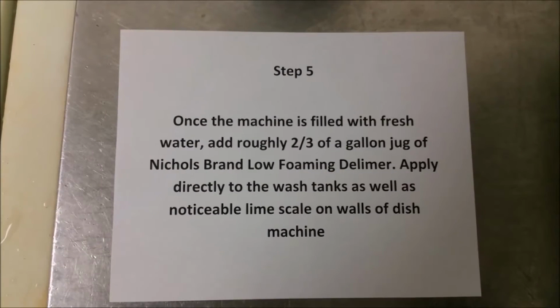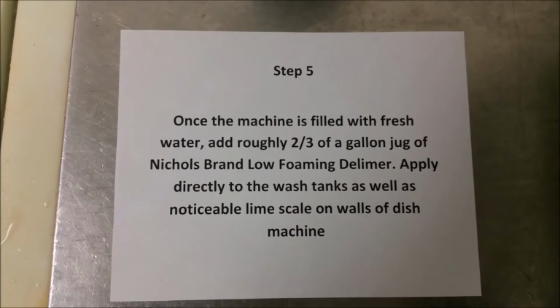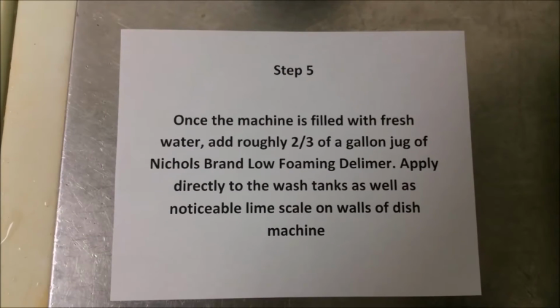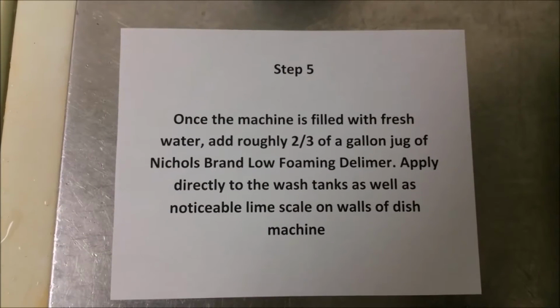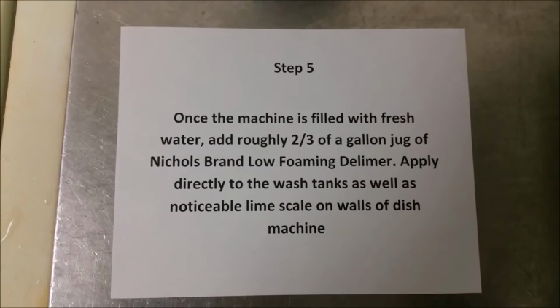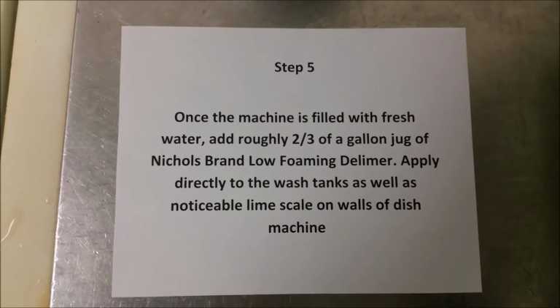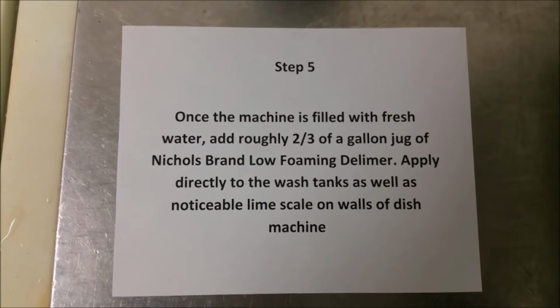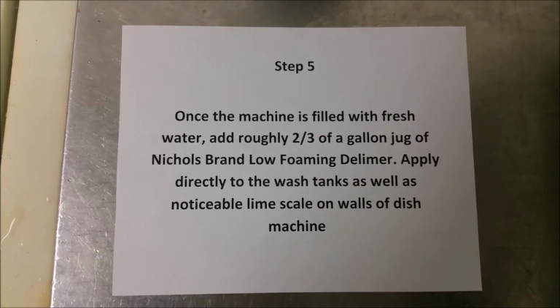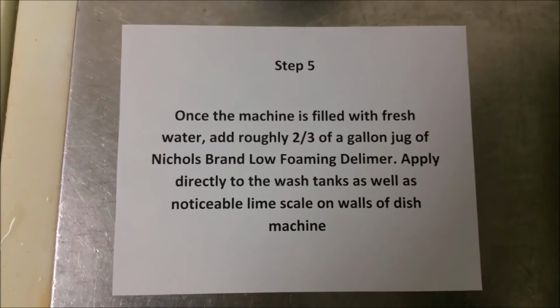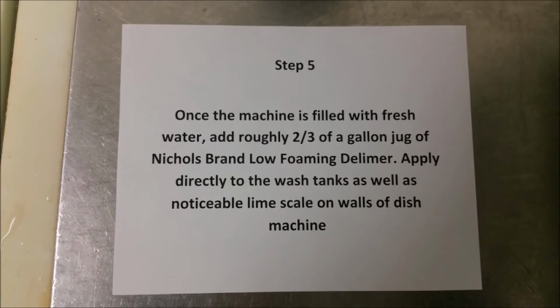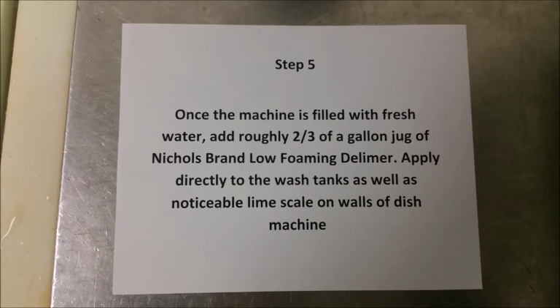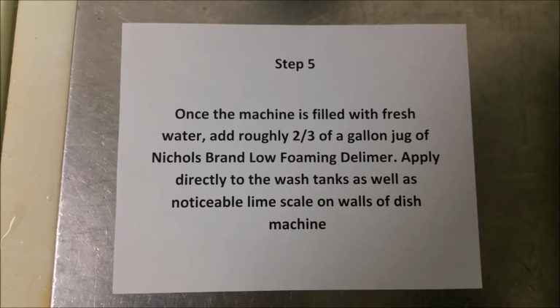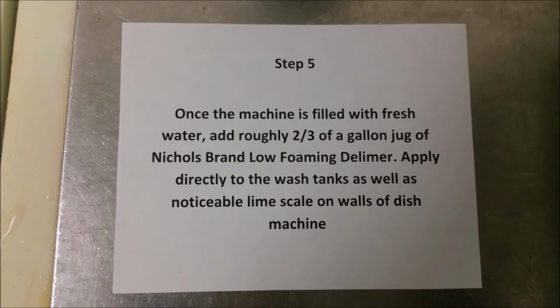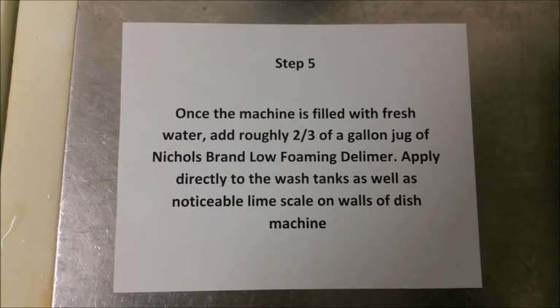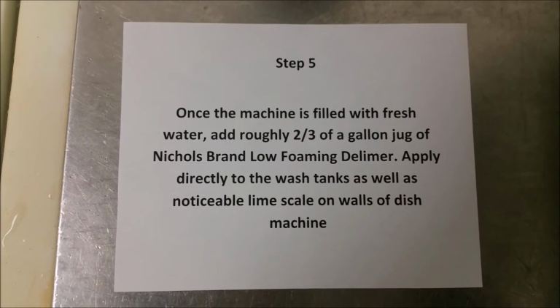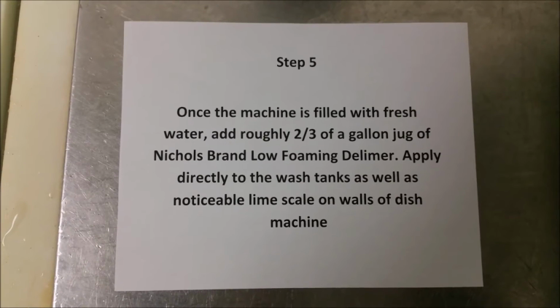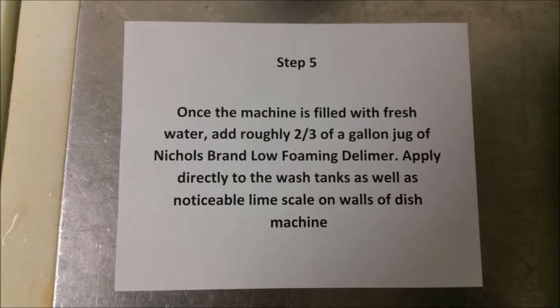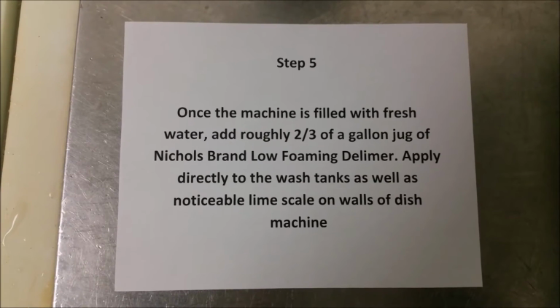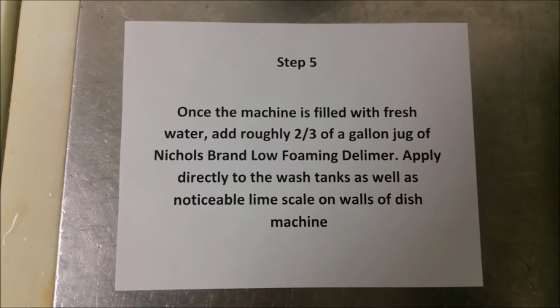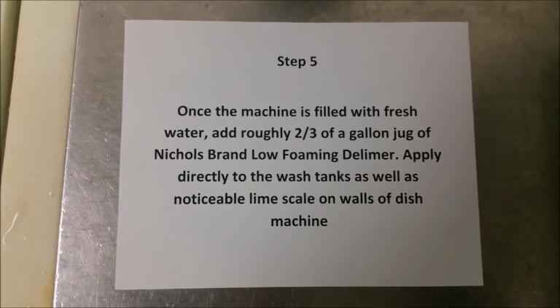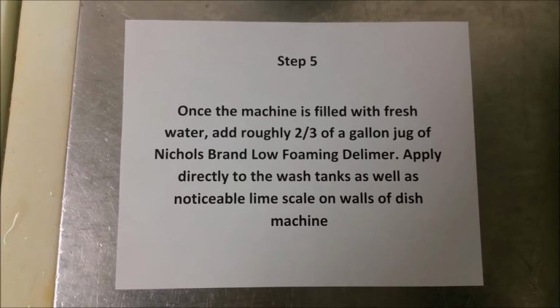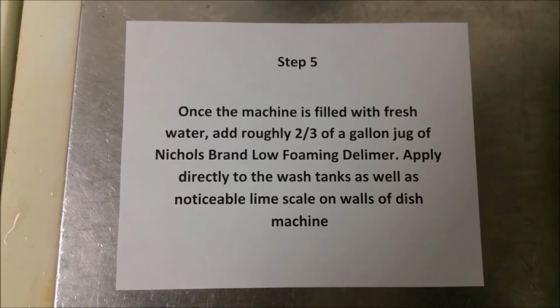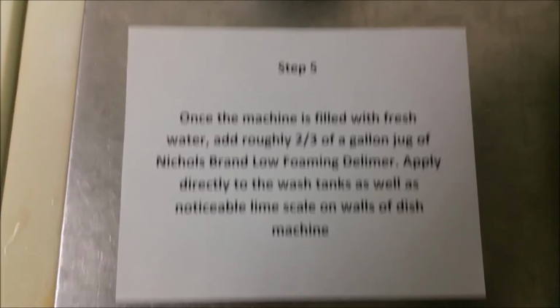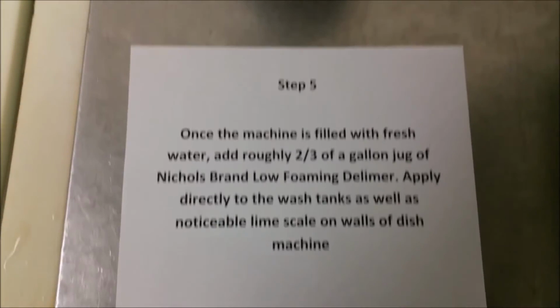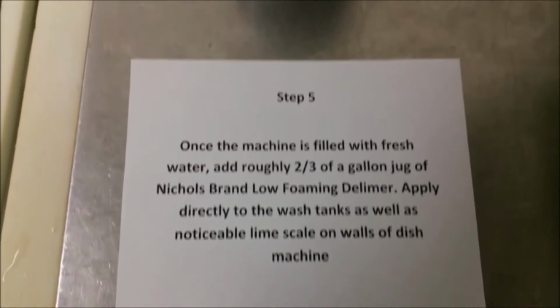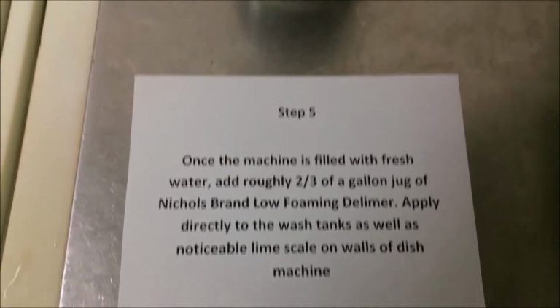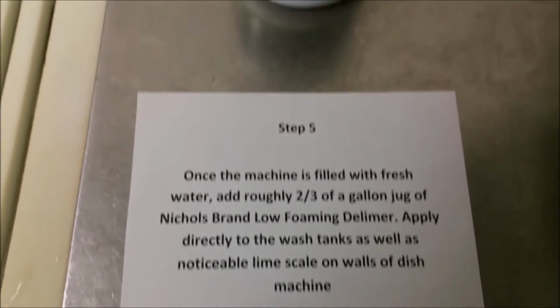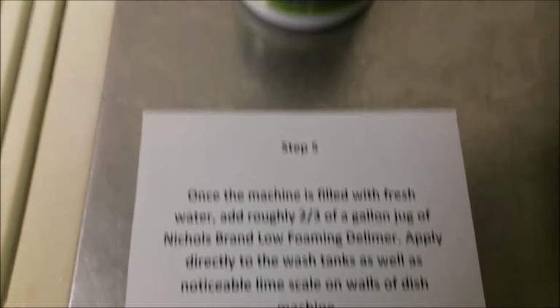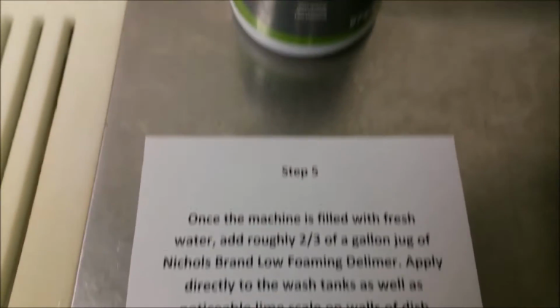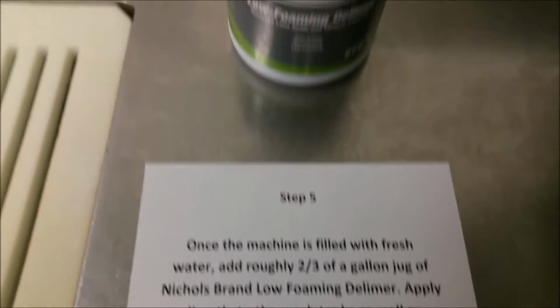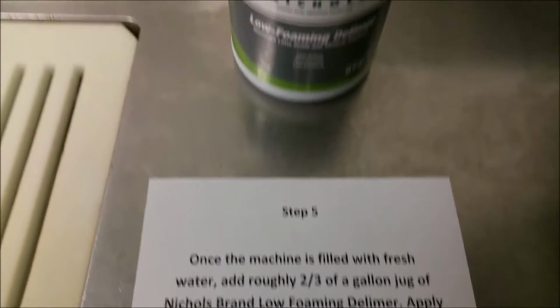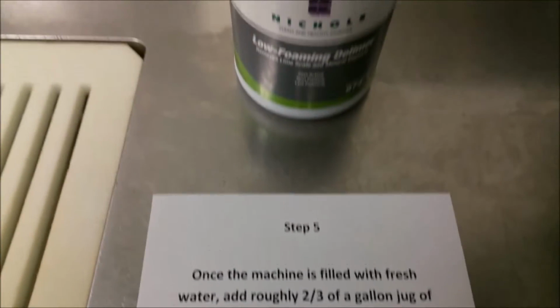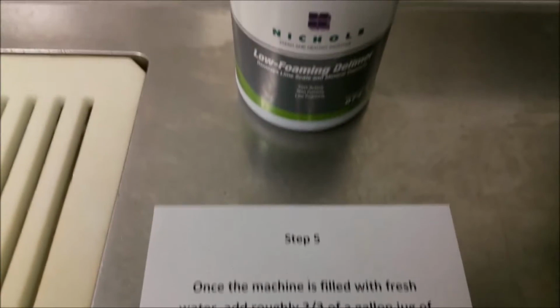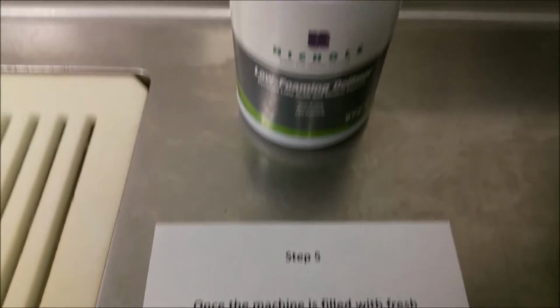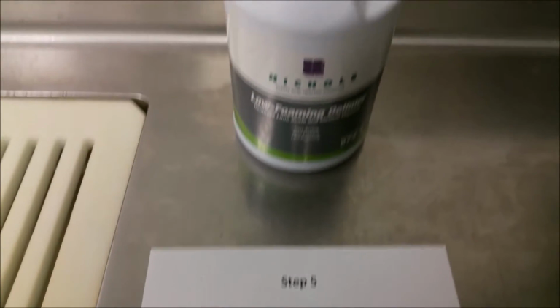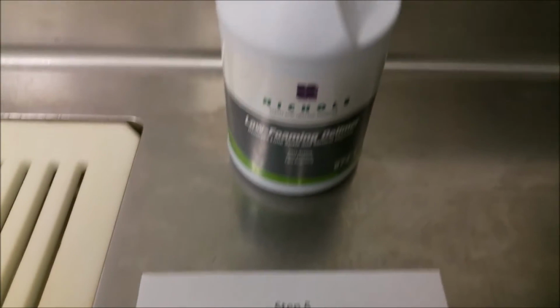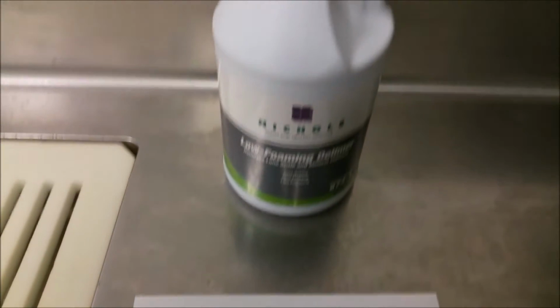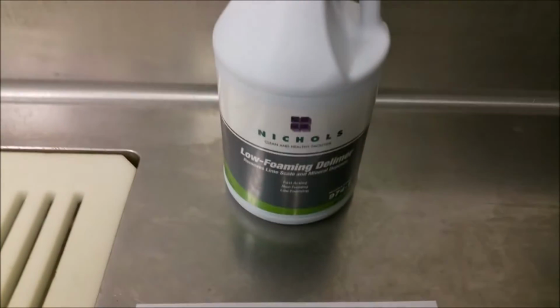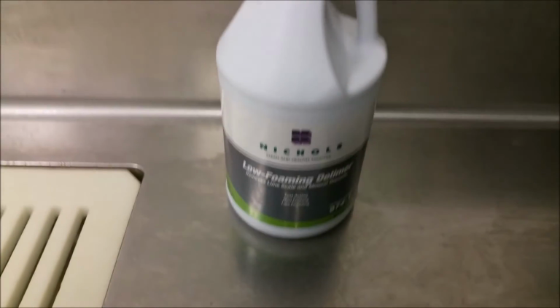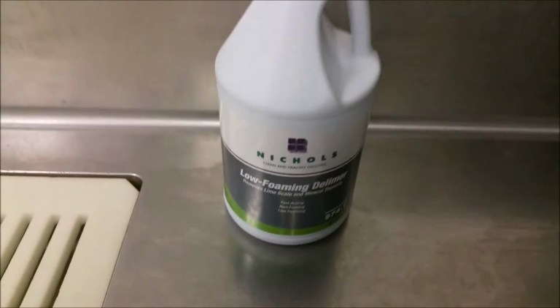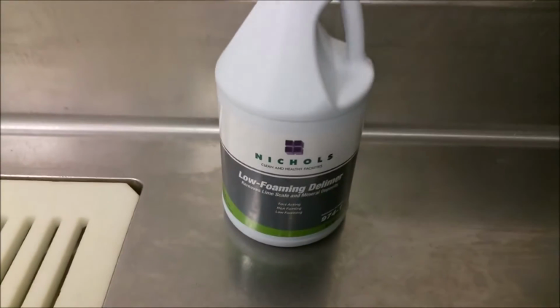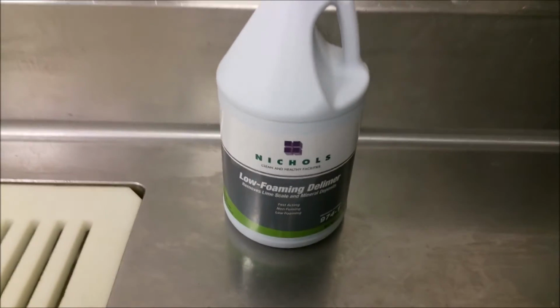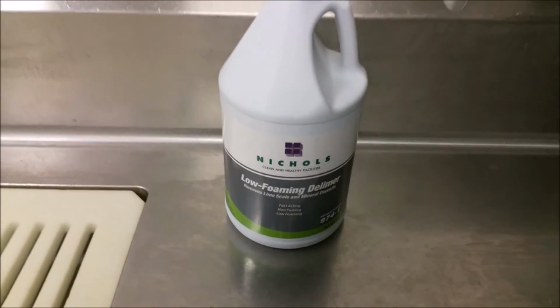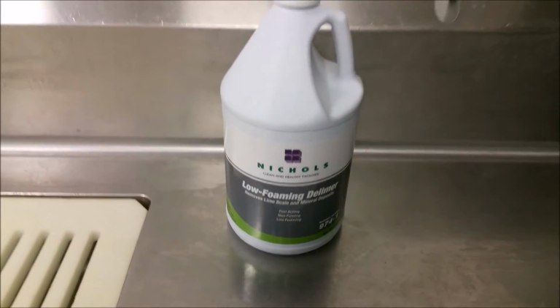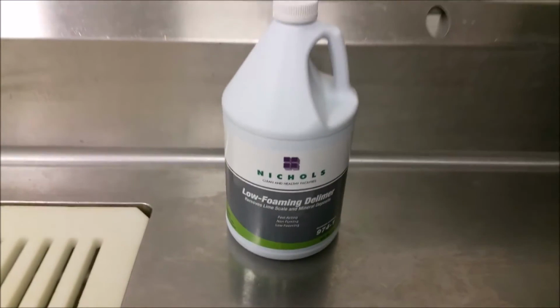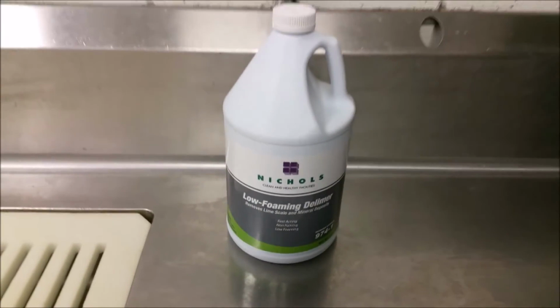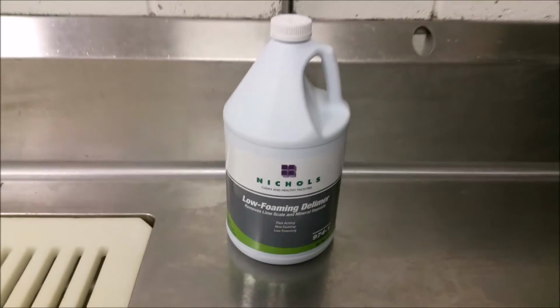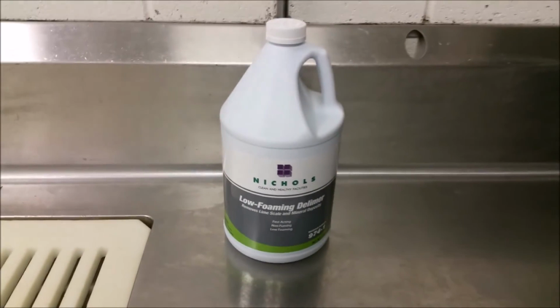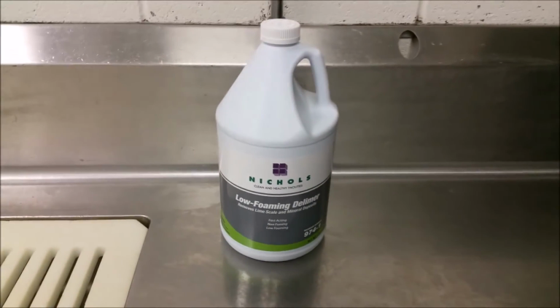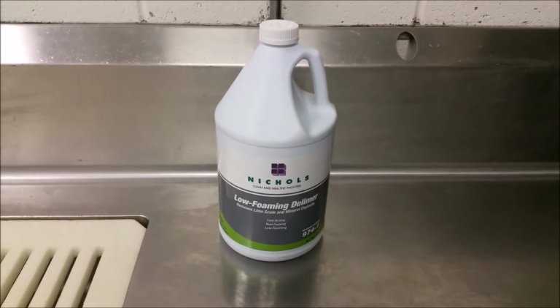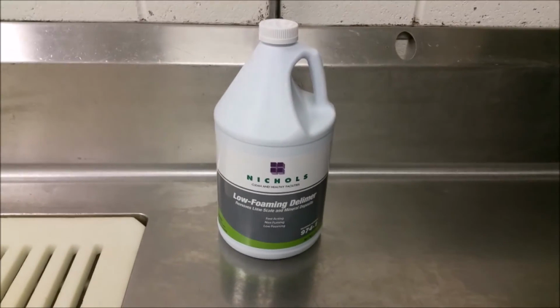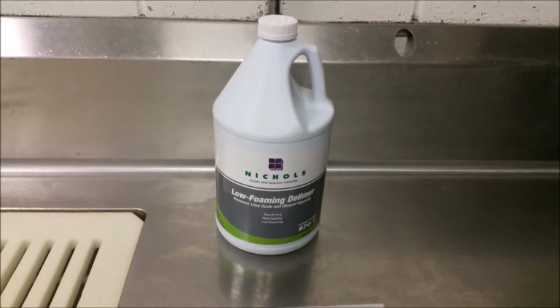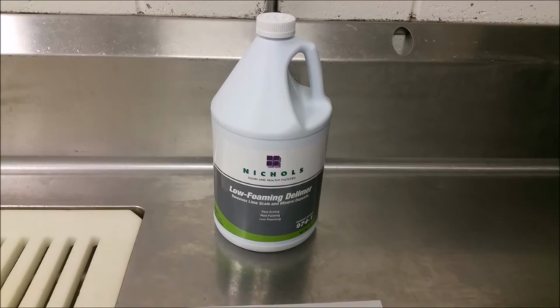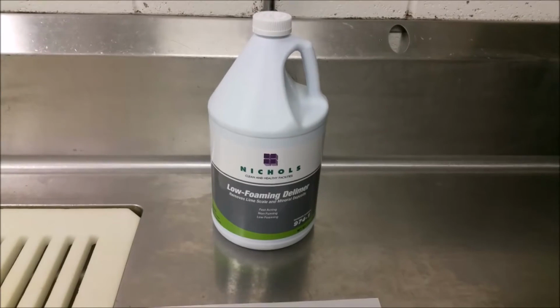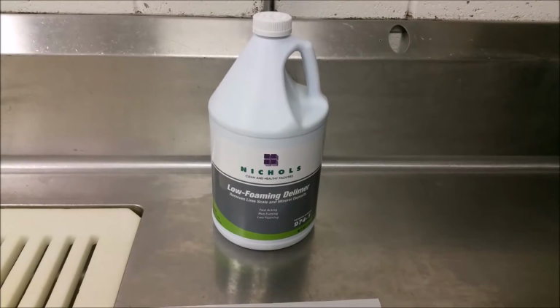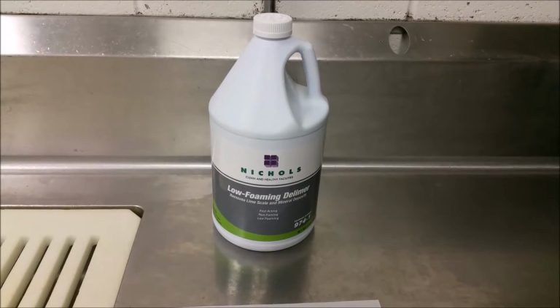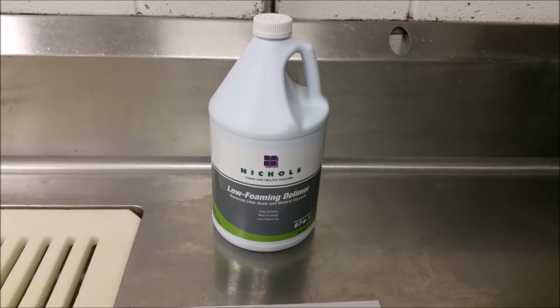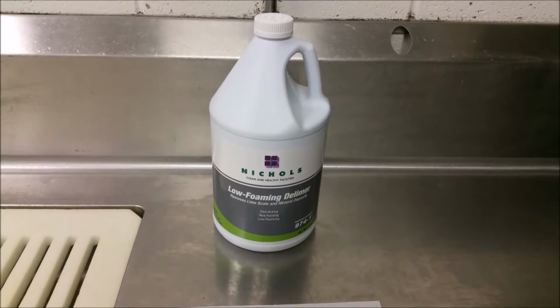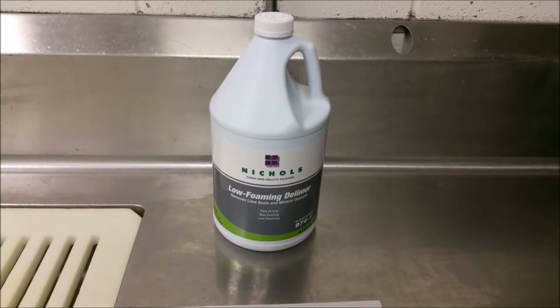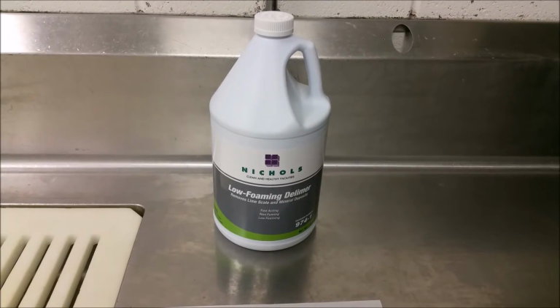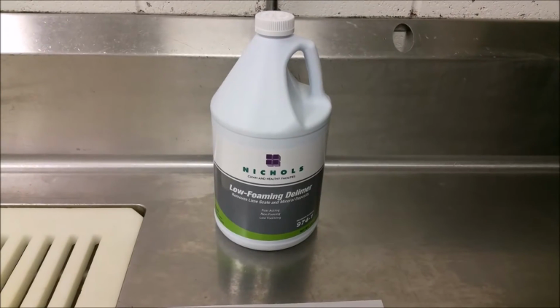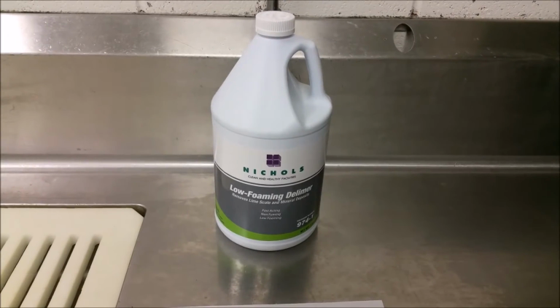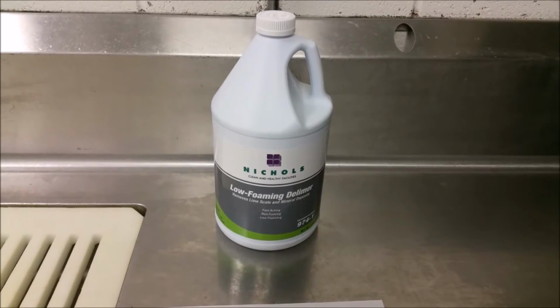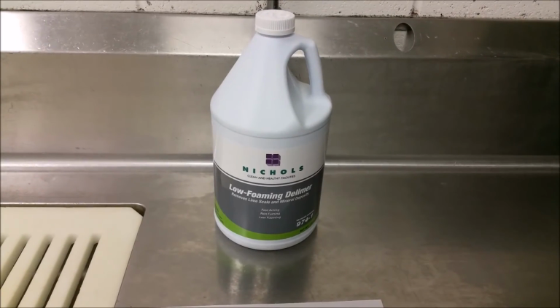Step five: once it's full with fresh water, add roughly two thirds of the gallon jug of low foaming delimer.